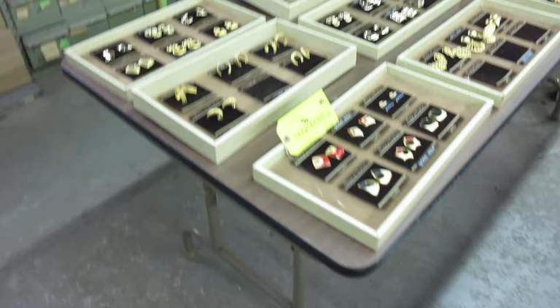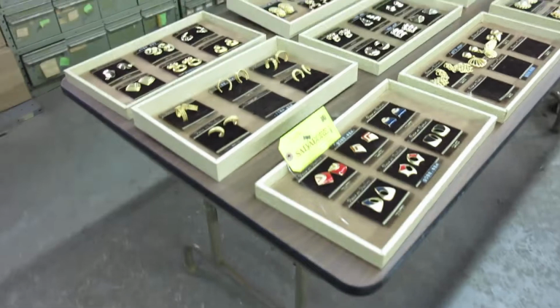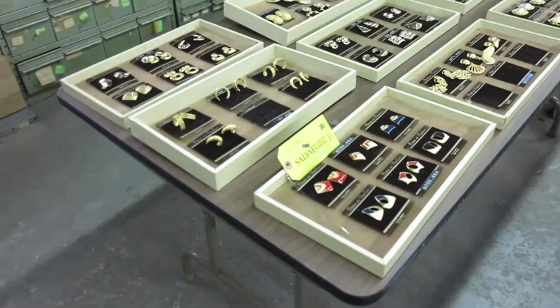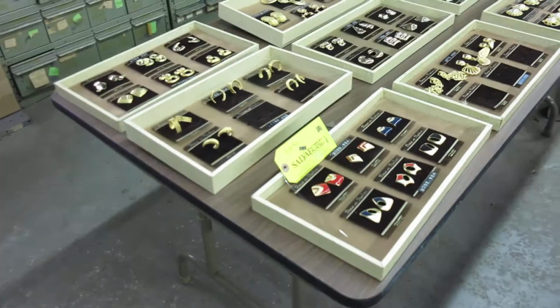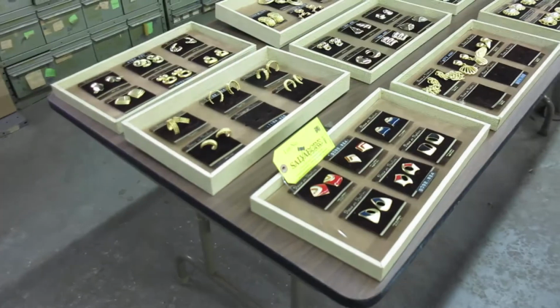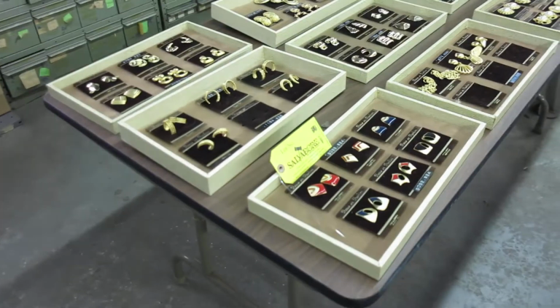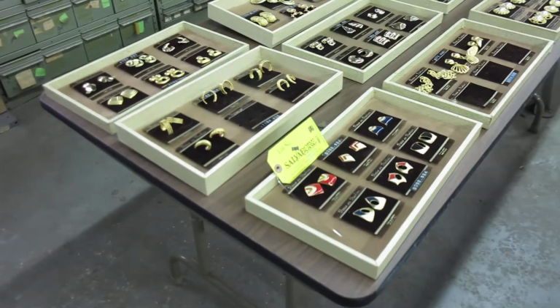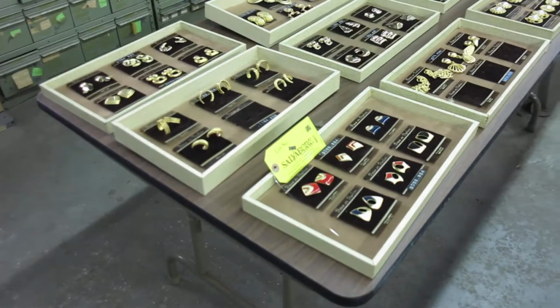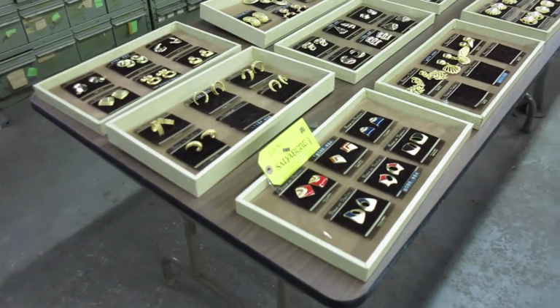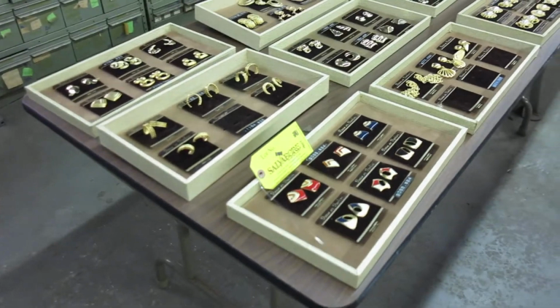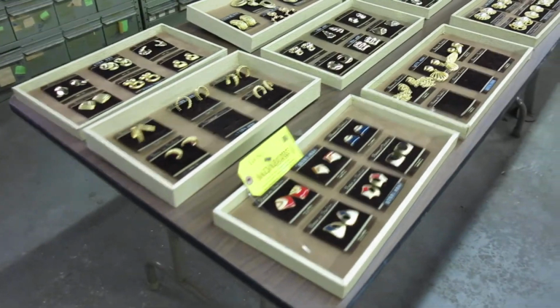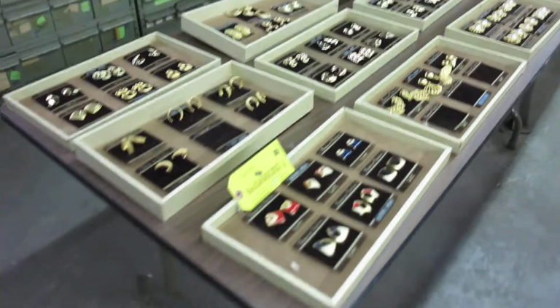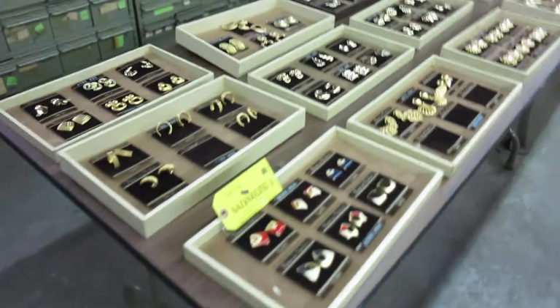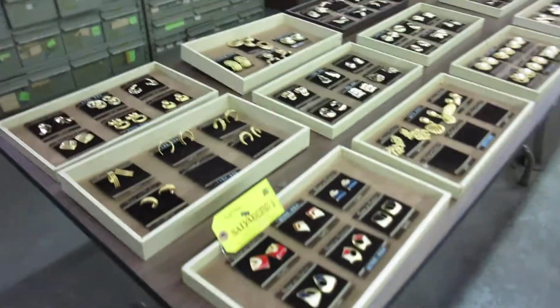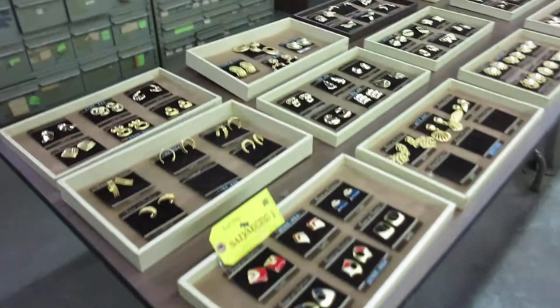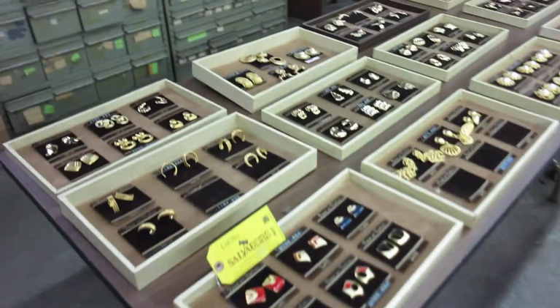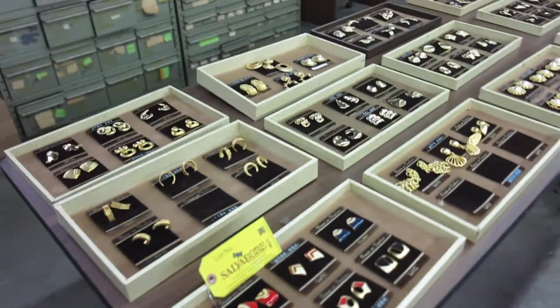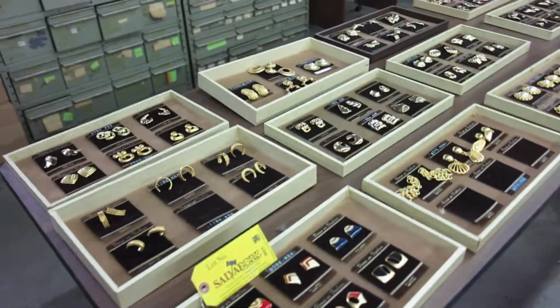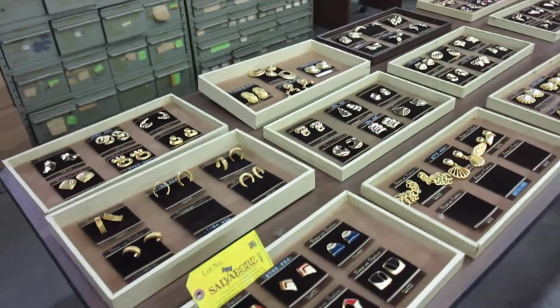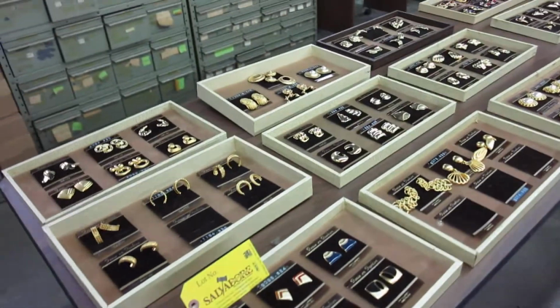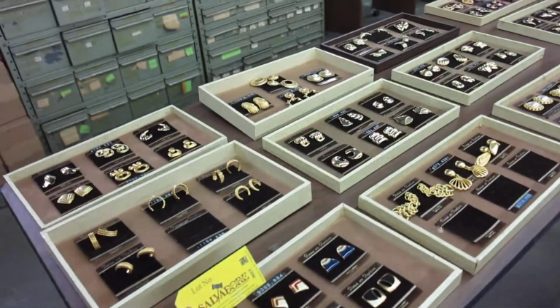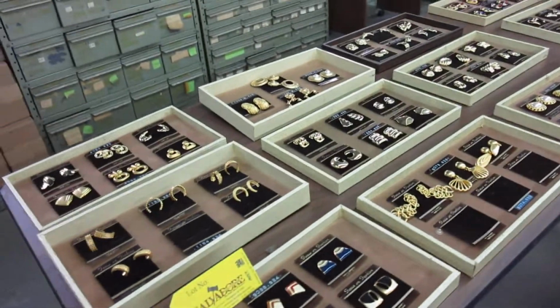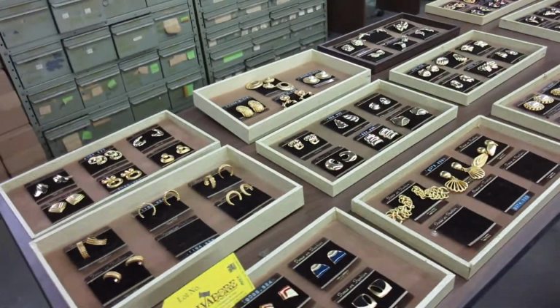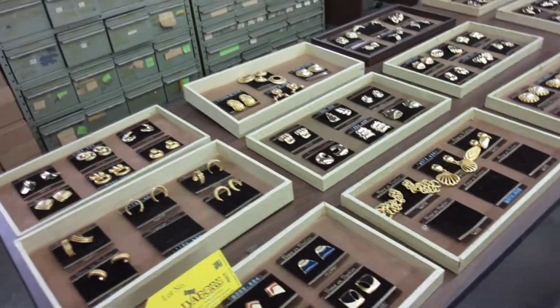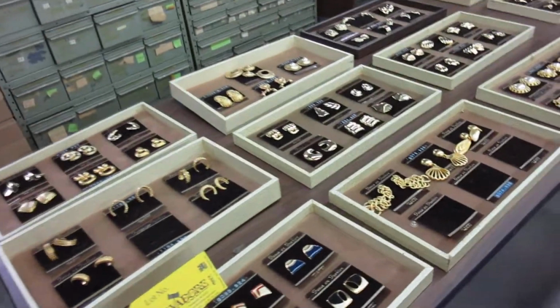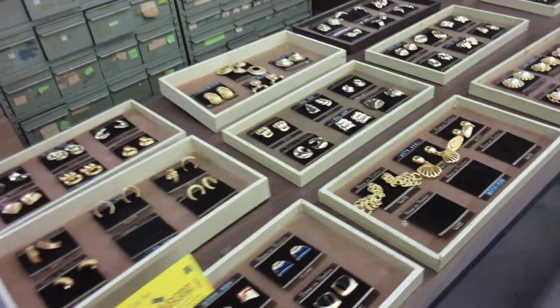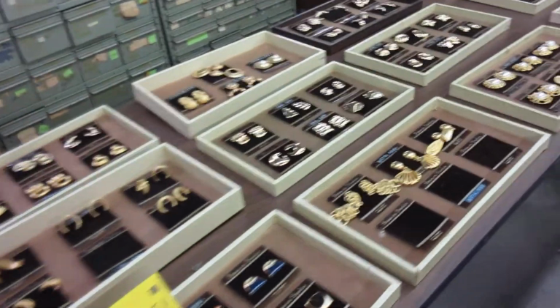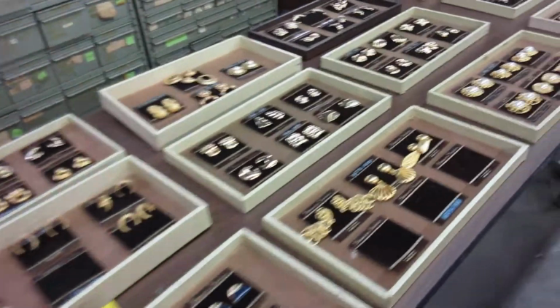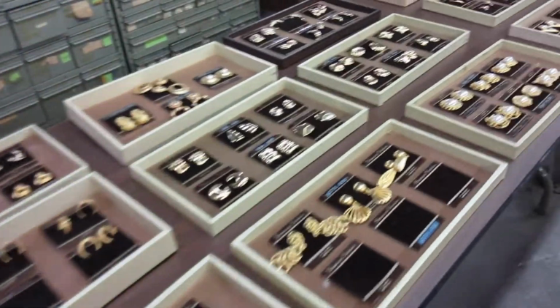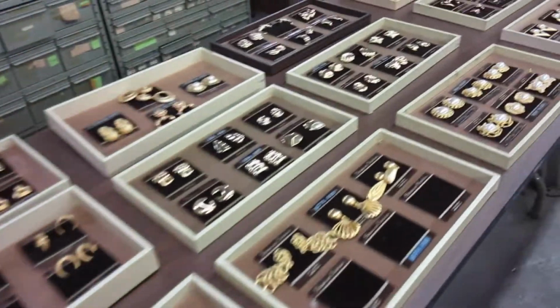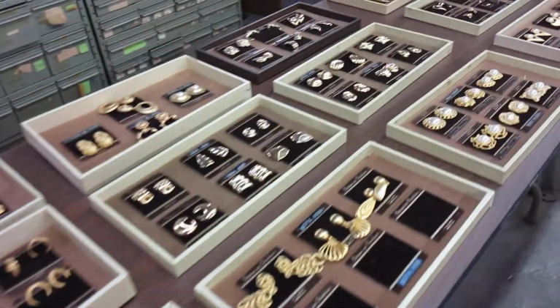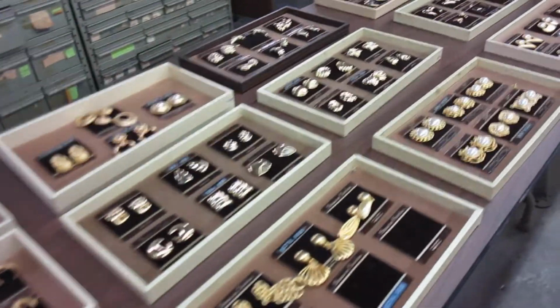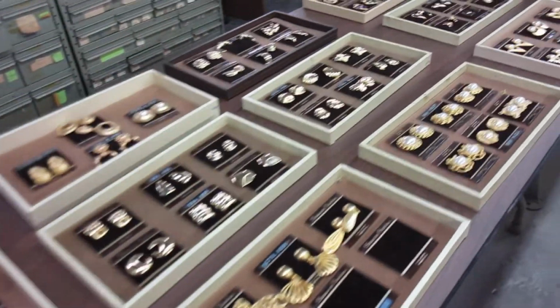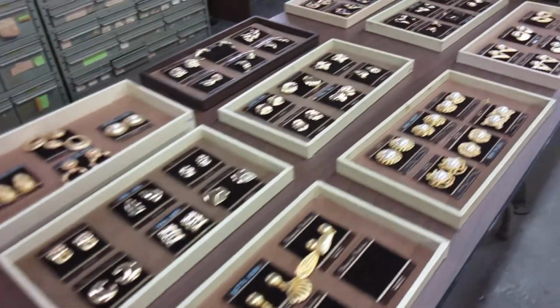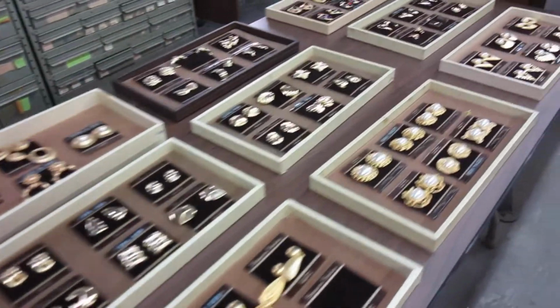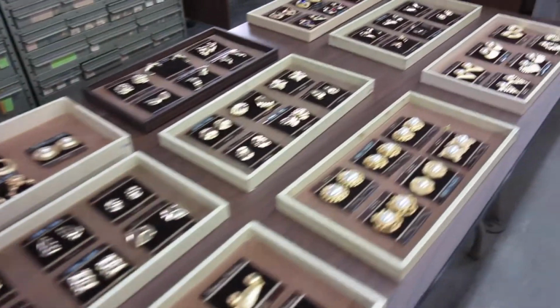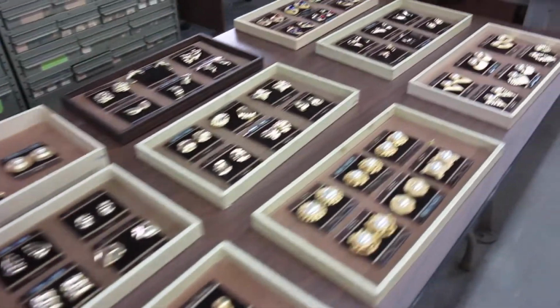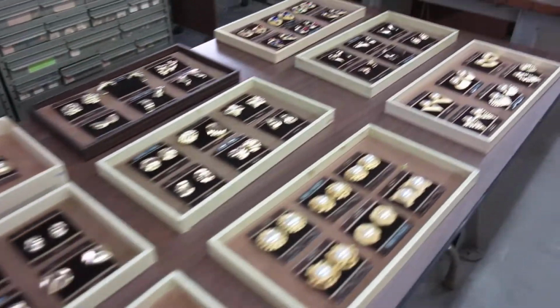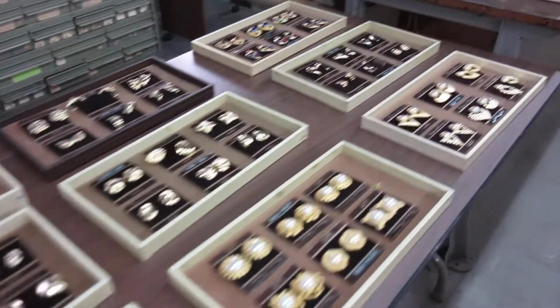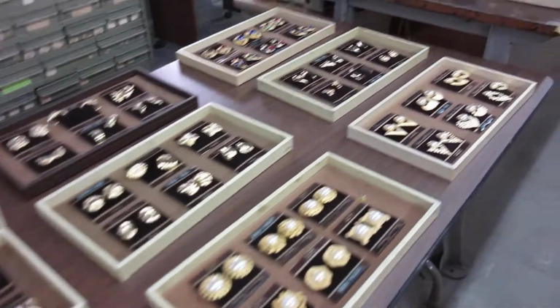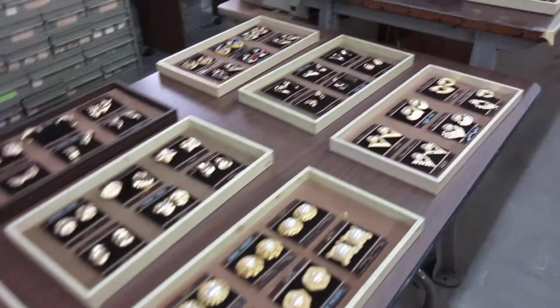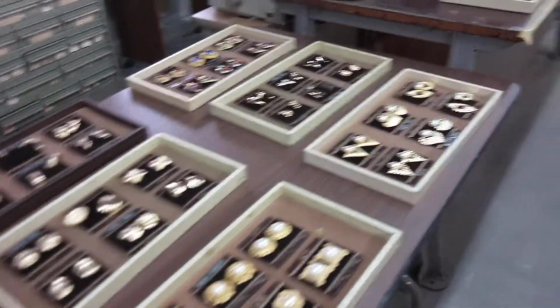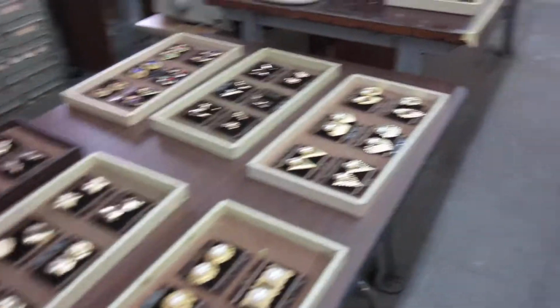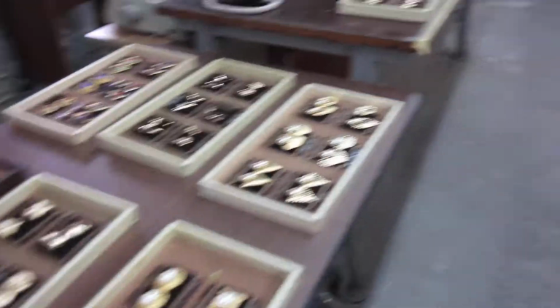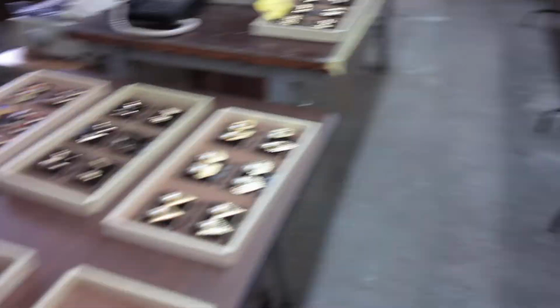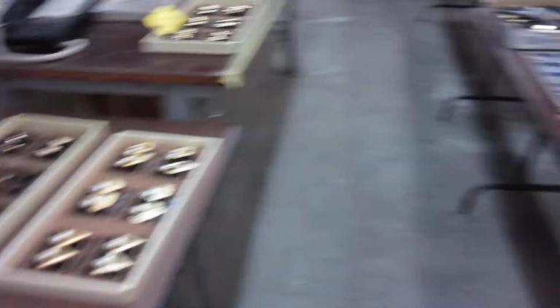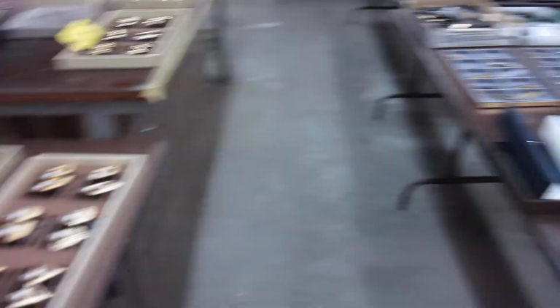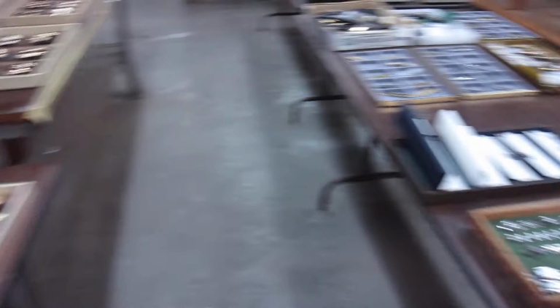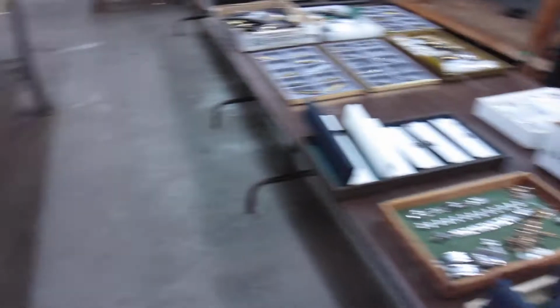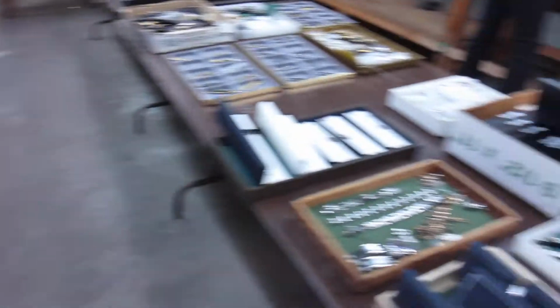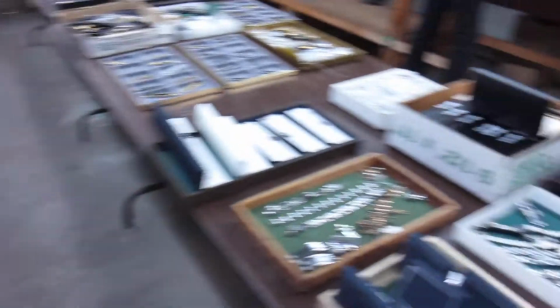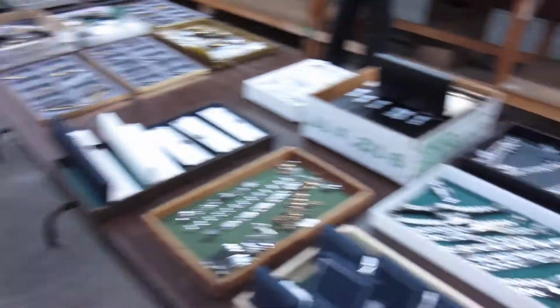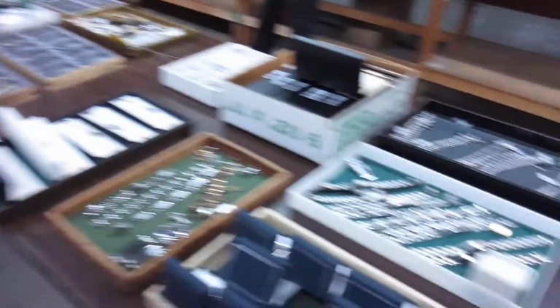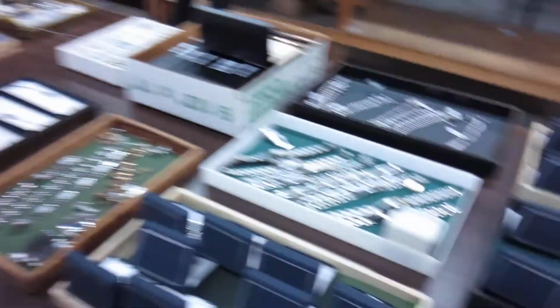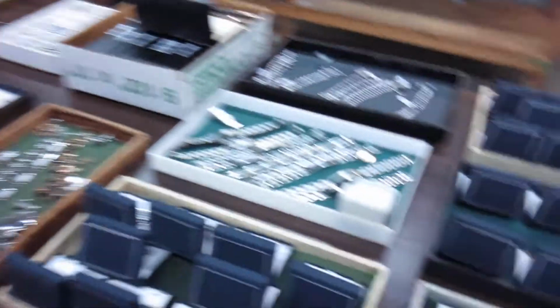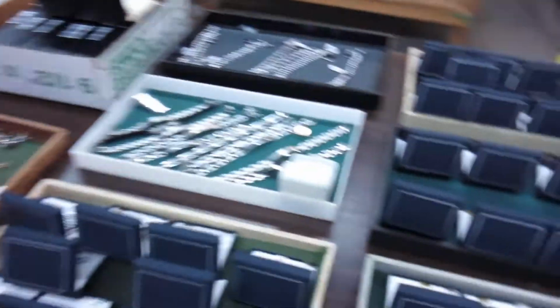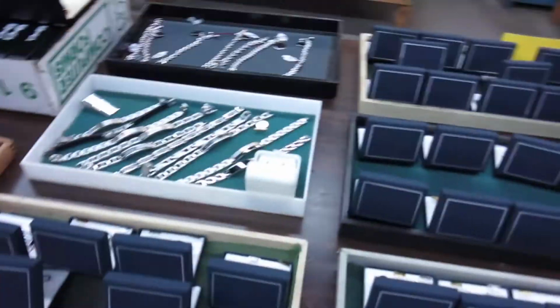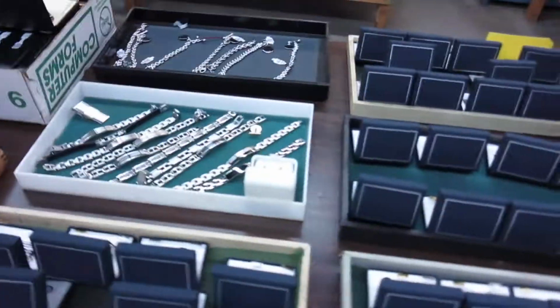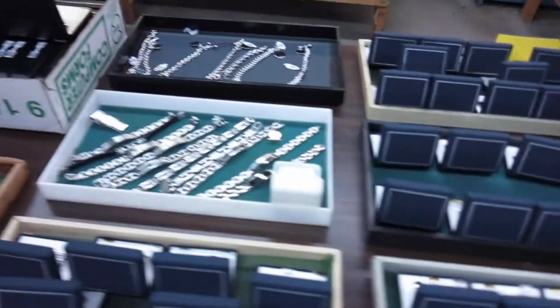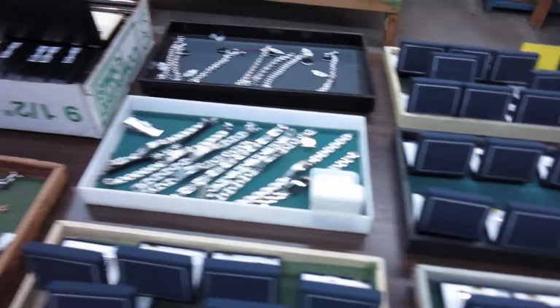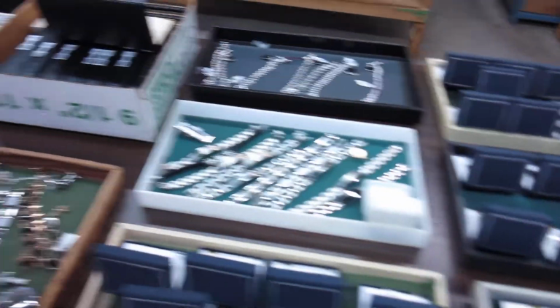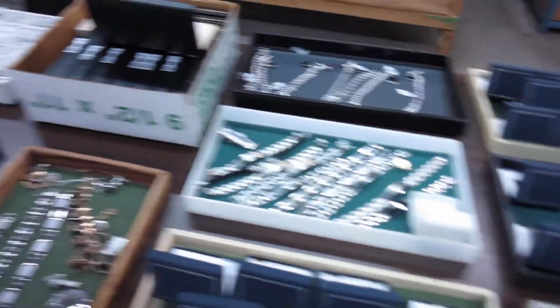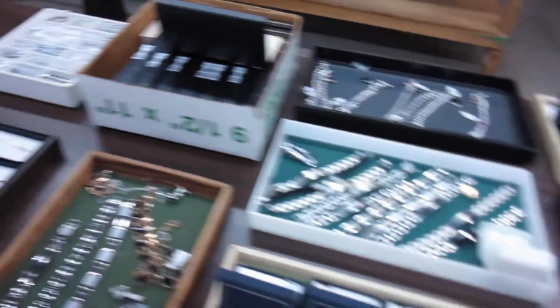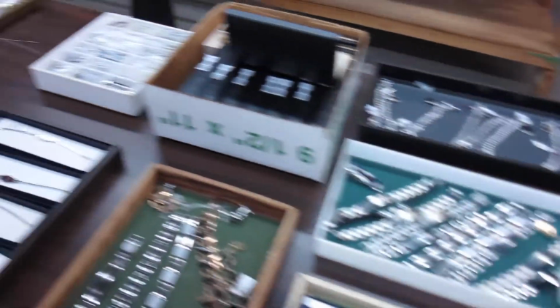Alright, here comes a quick walk through of the online auction.